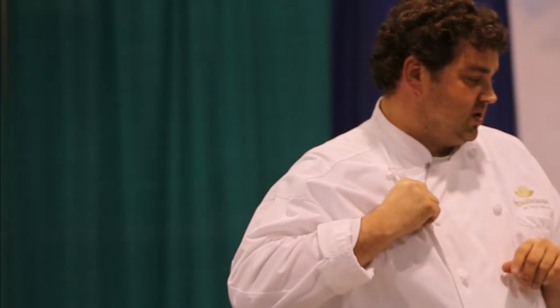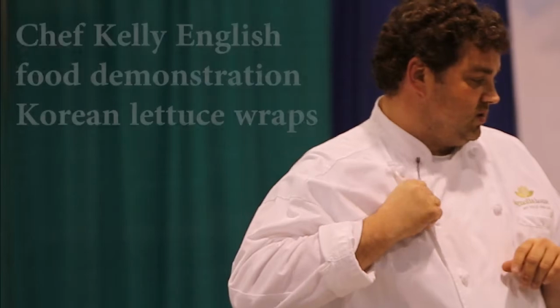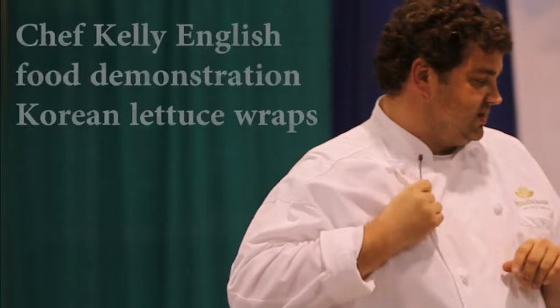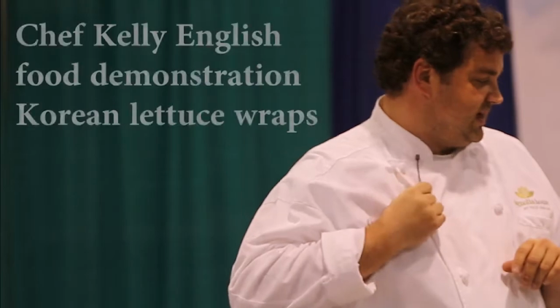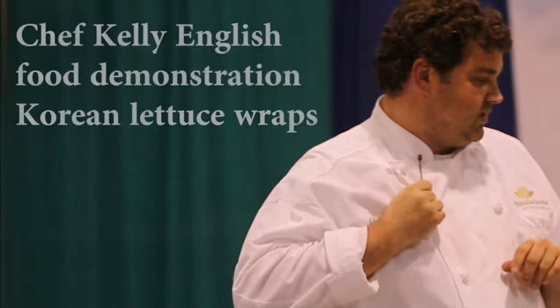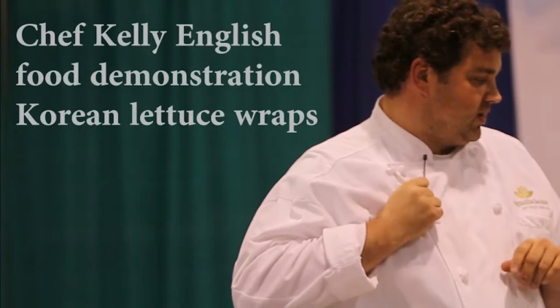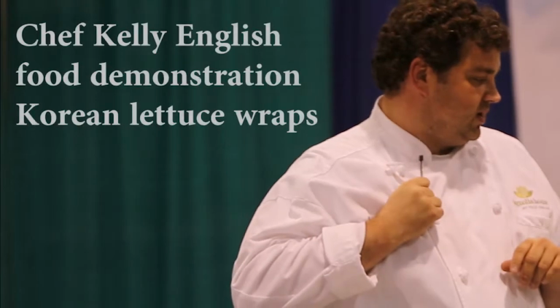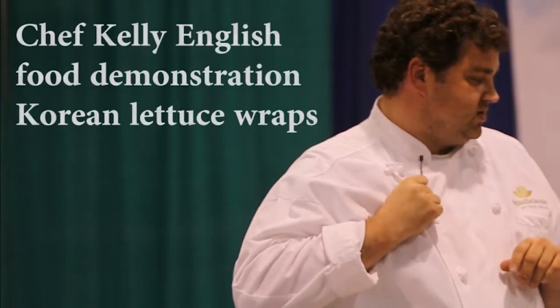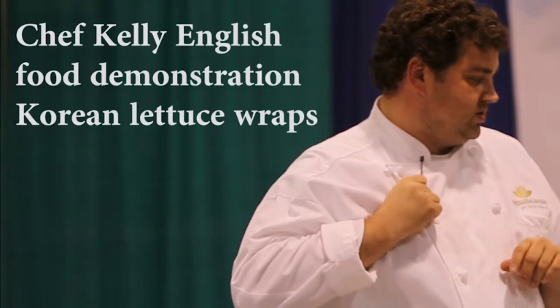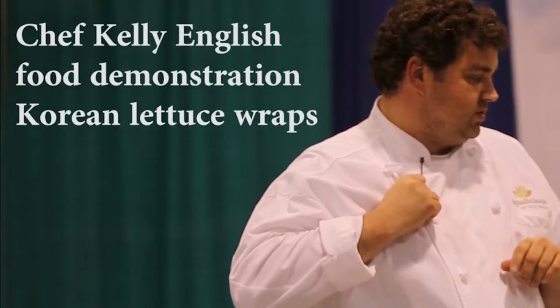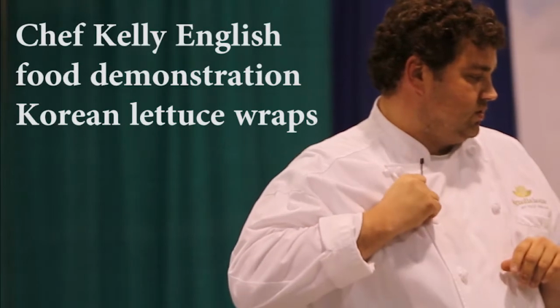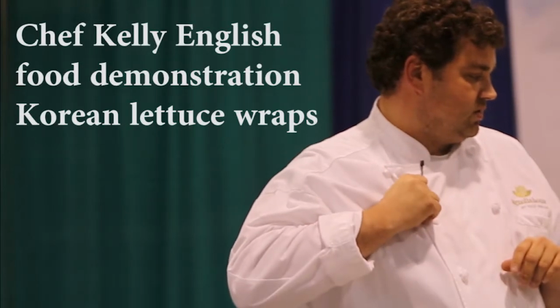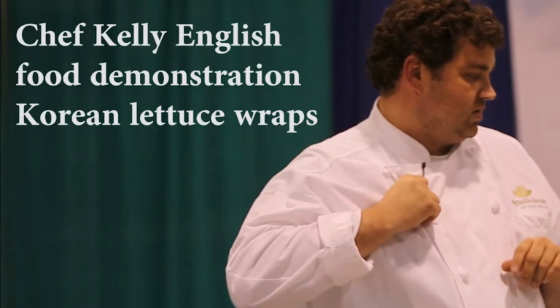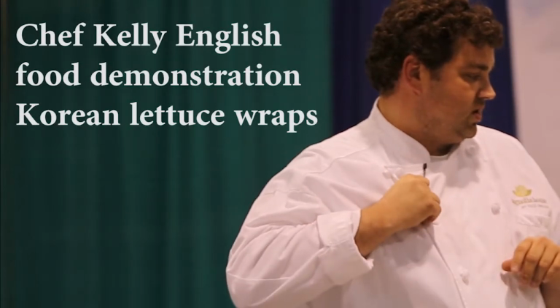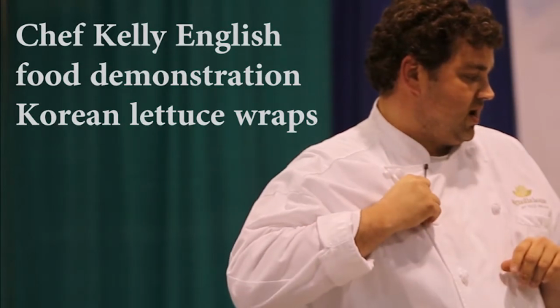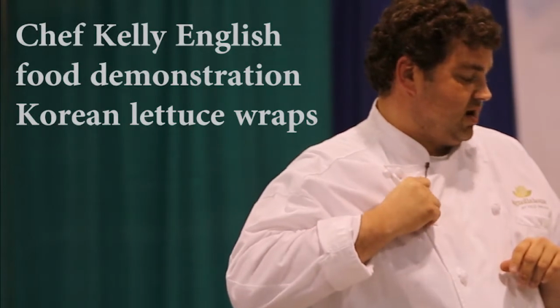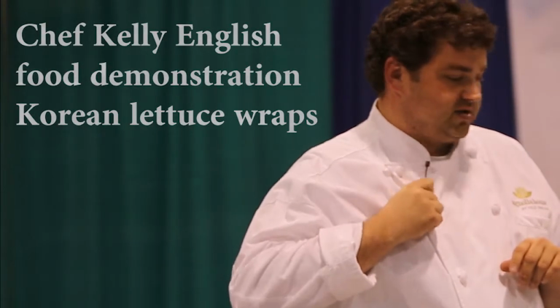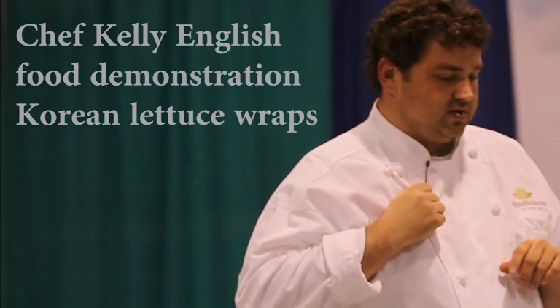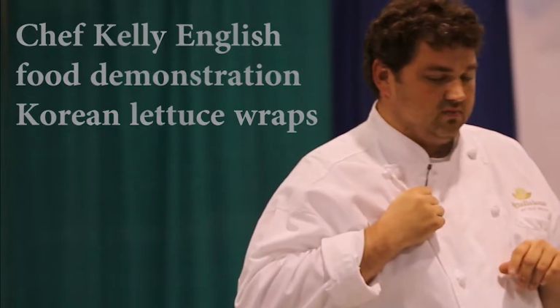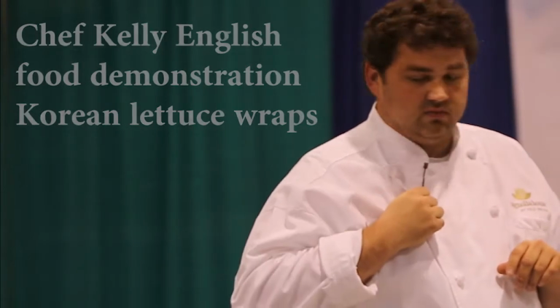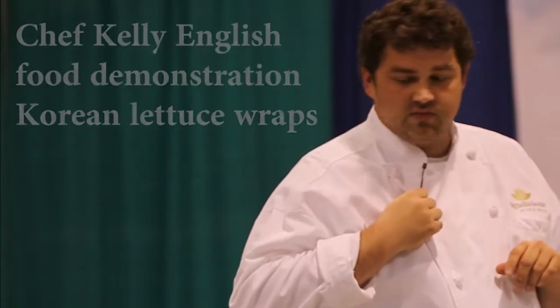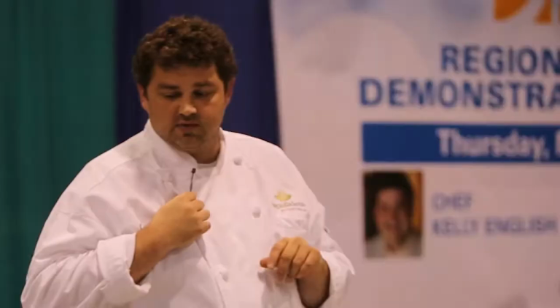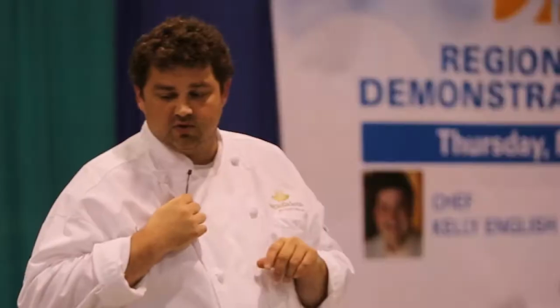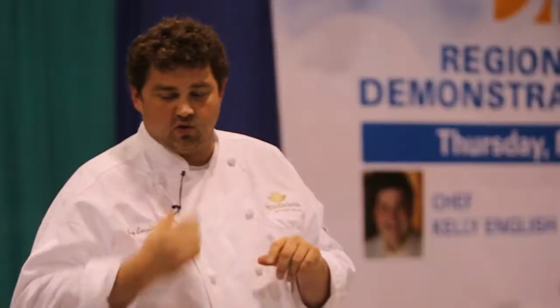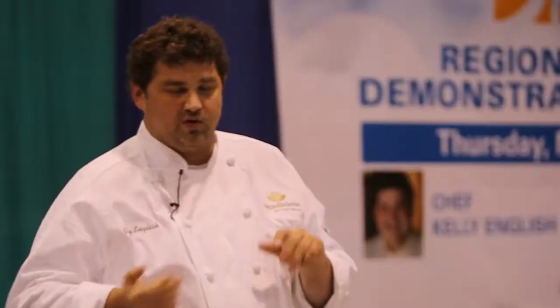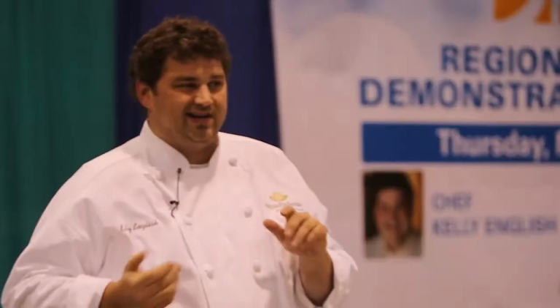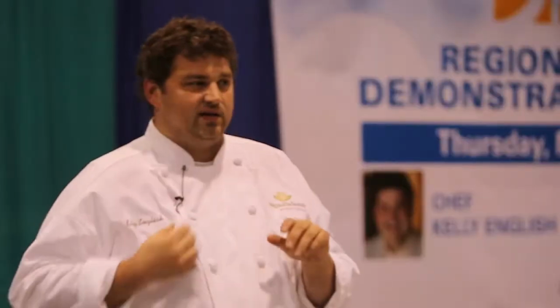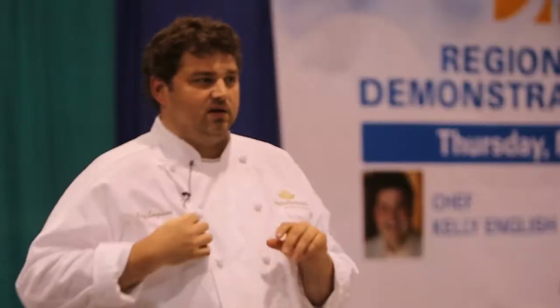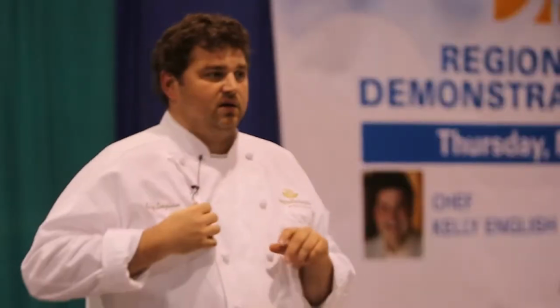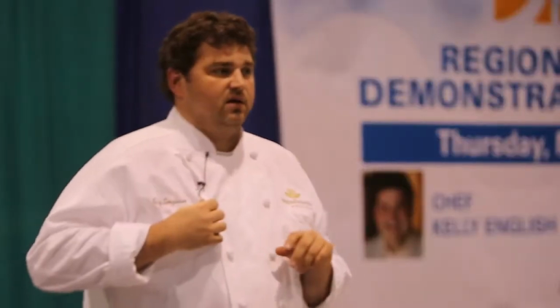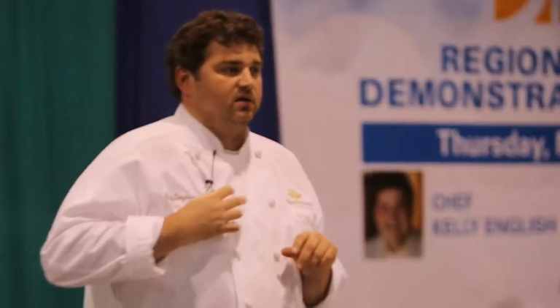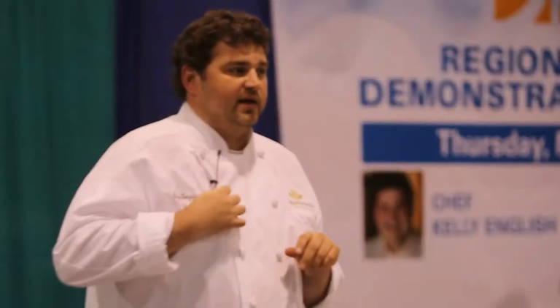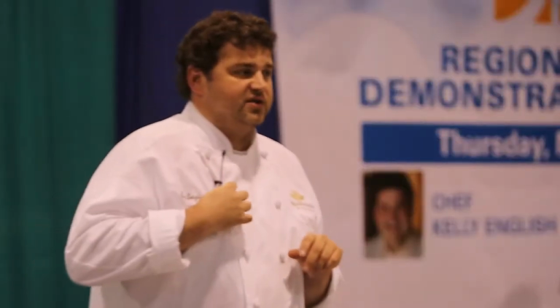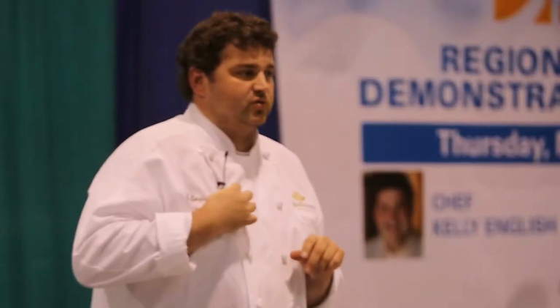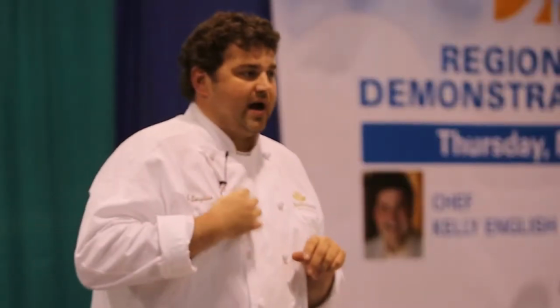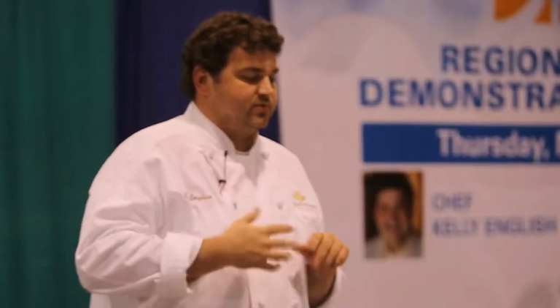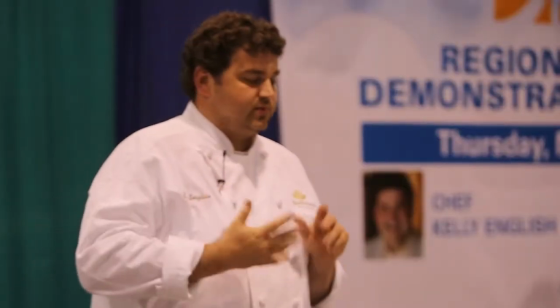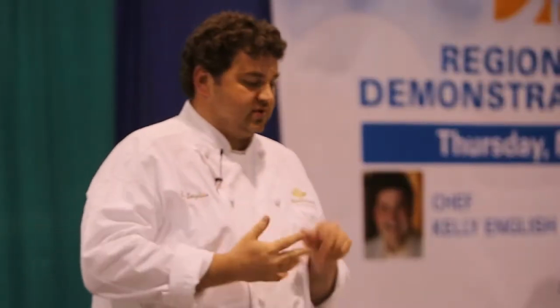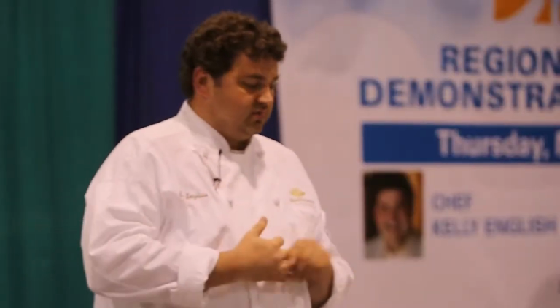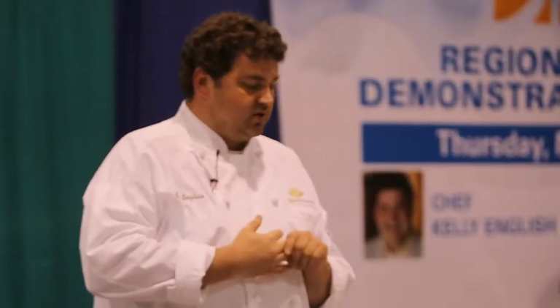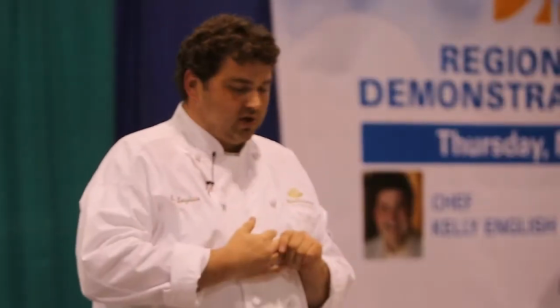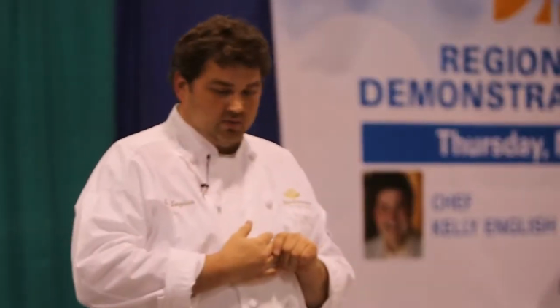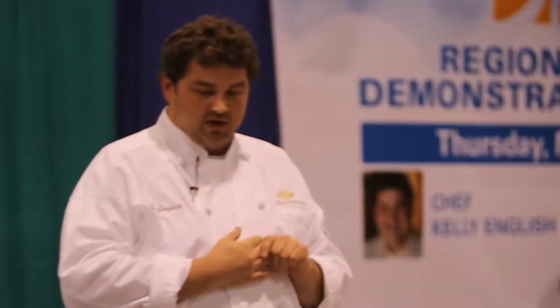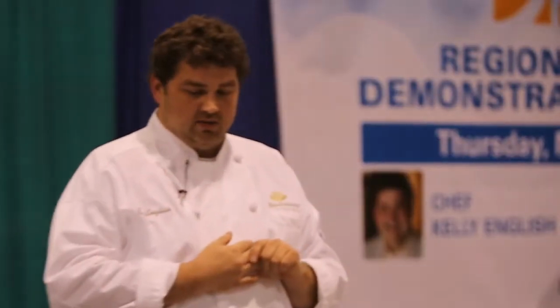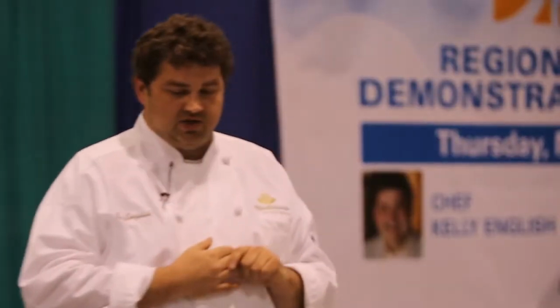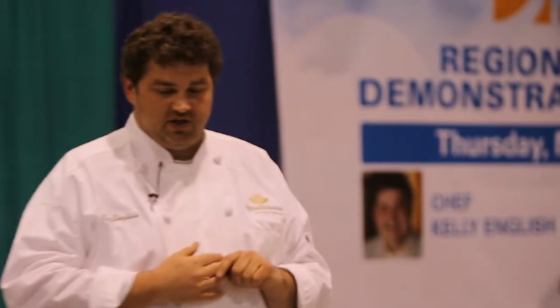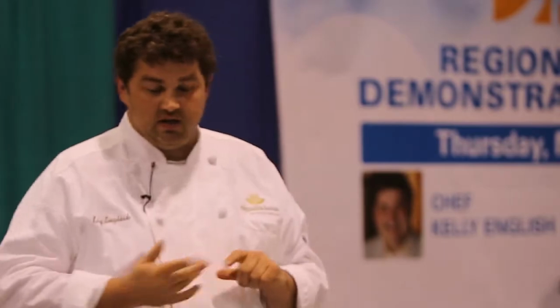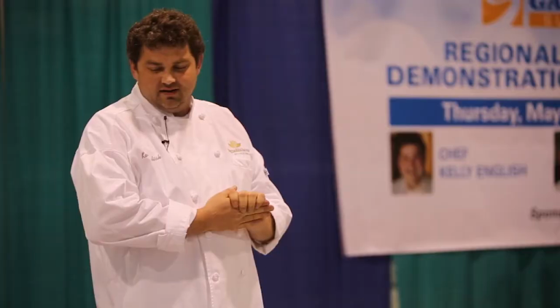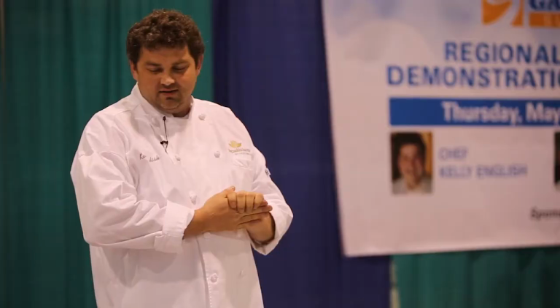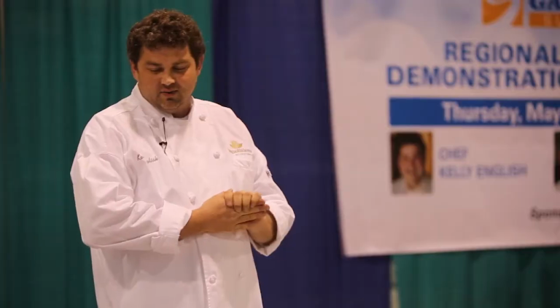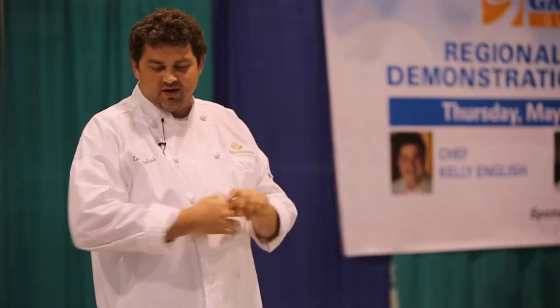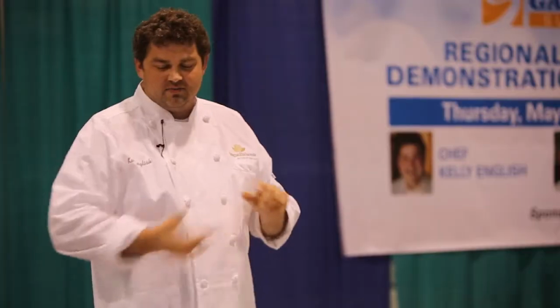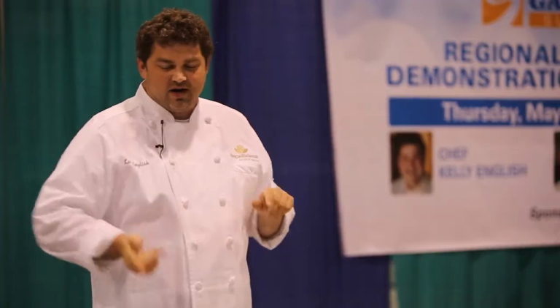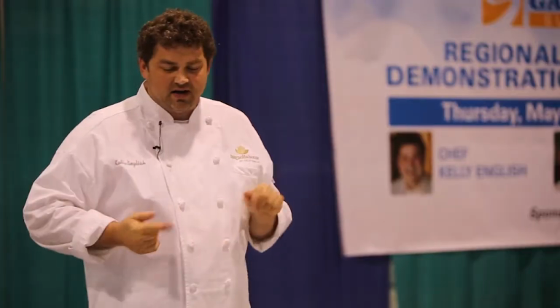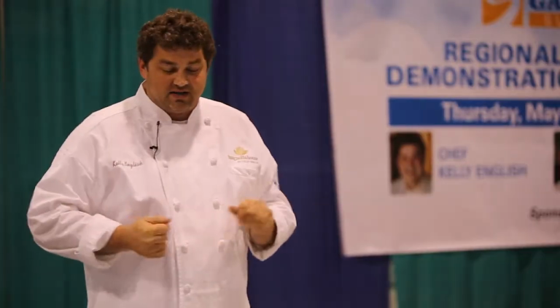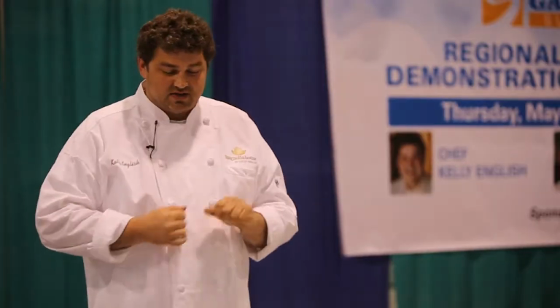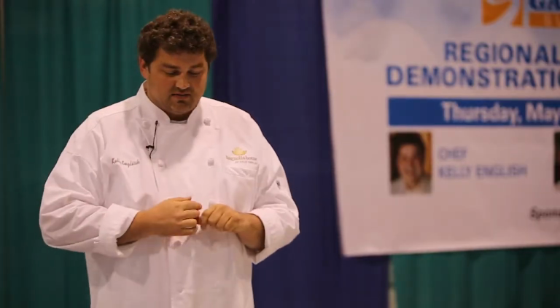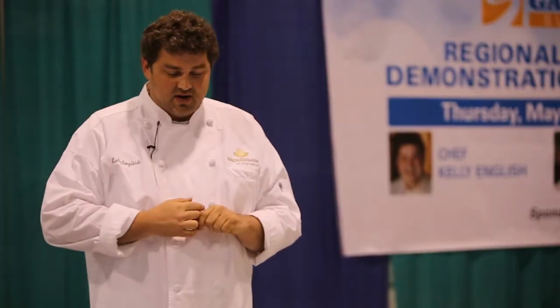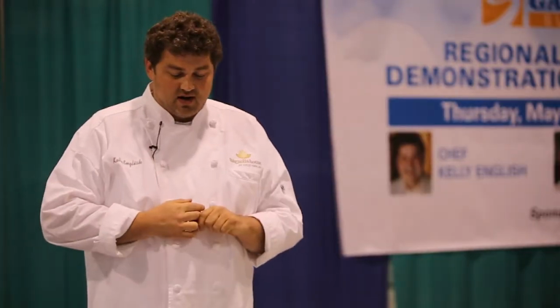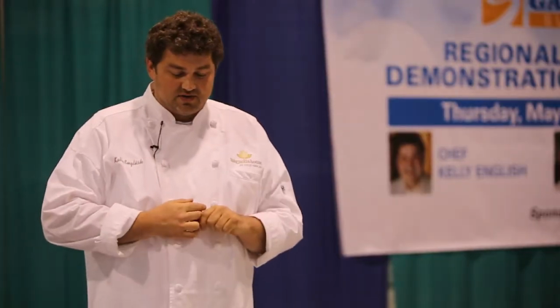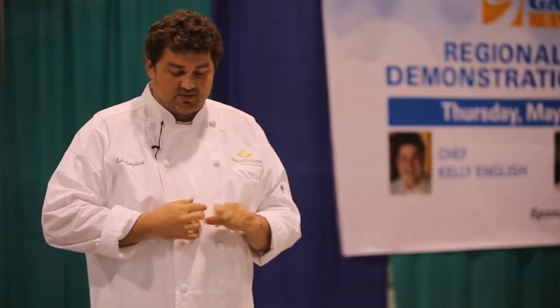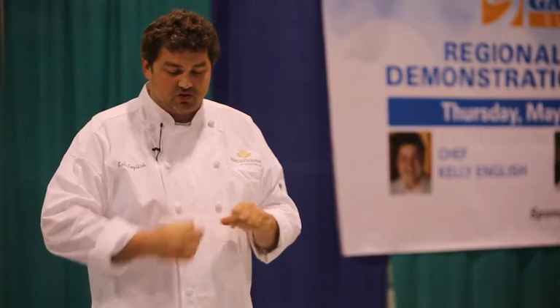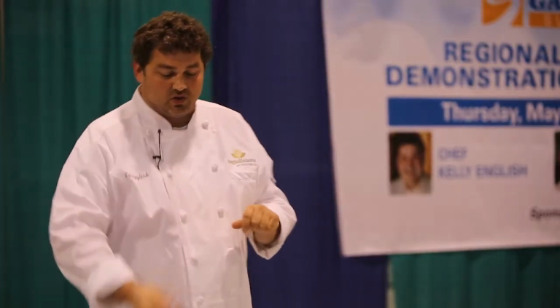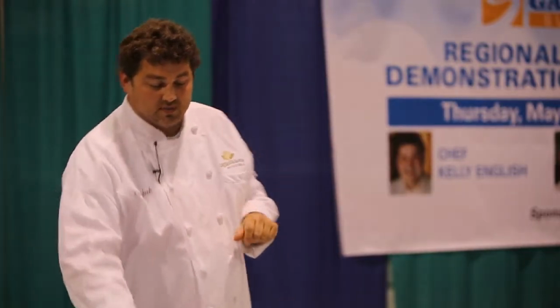Today we're going to make Korean lettuce wraps with some cucumber kimchi. We're going to start by marinating some short ribs.